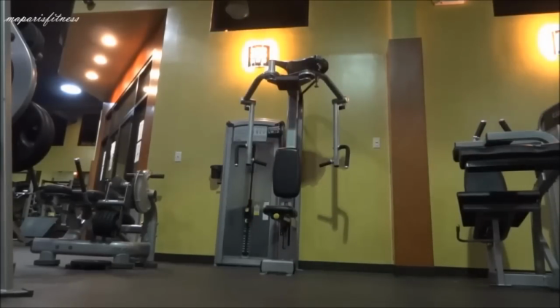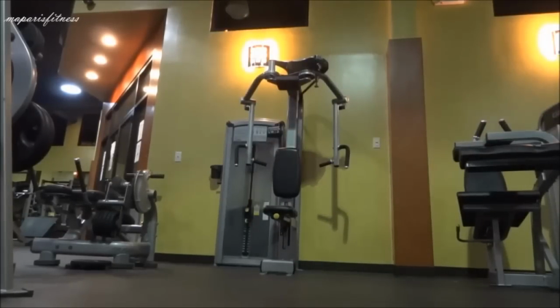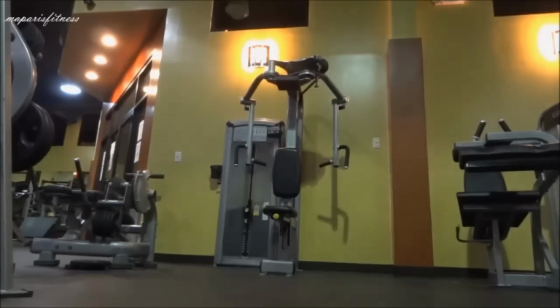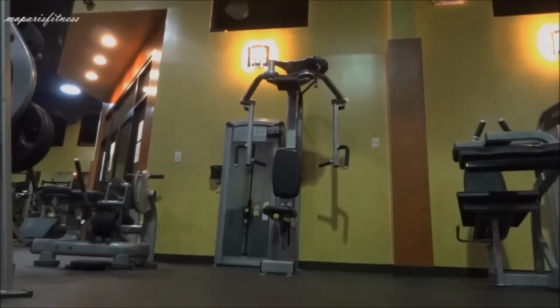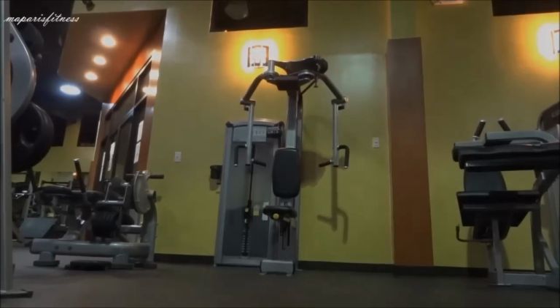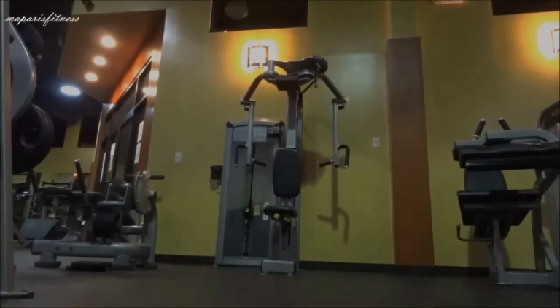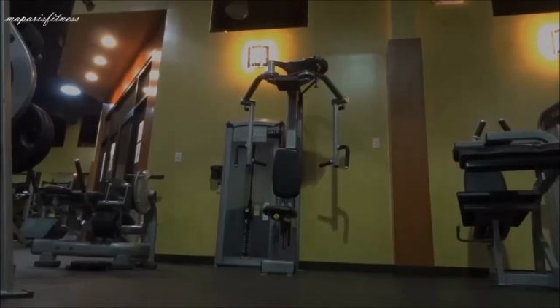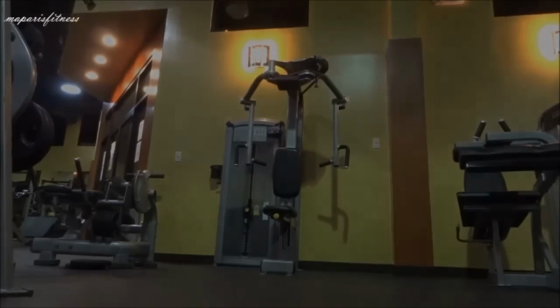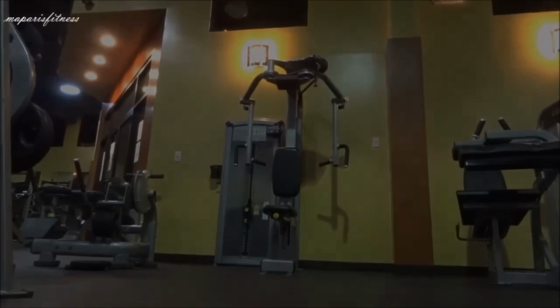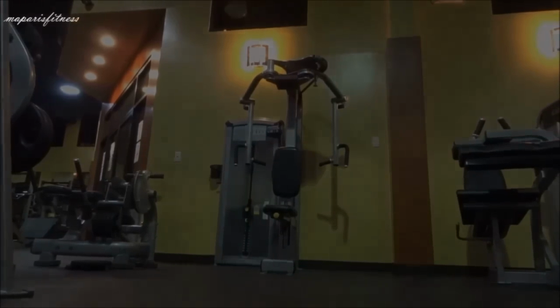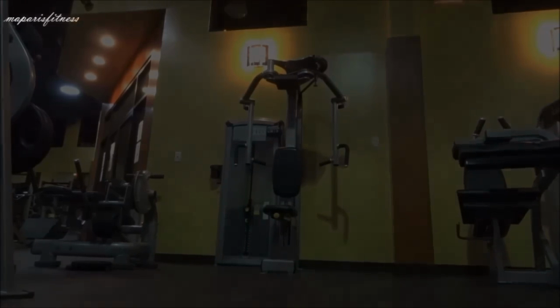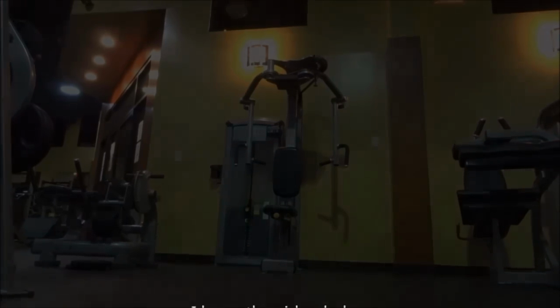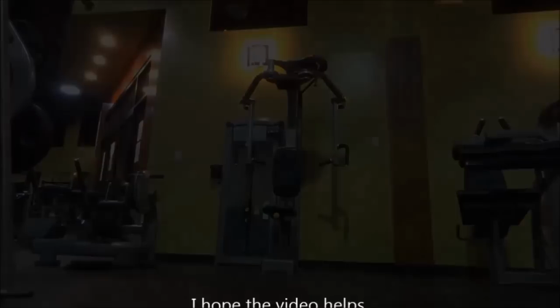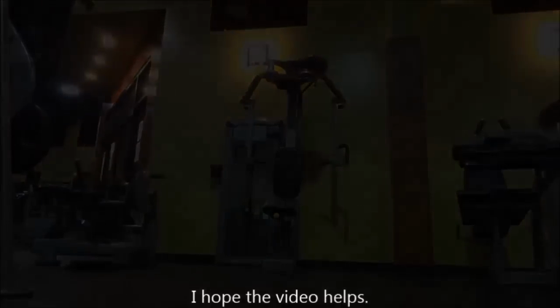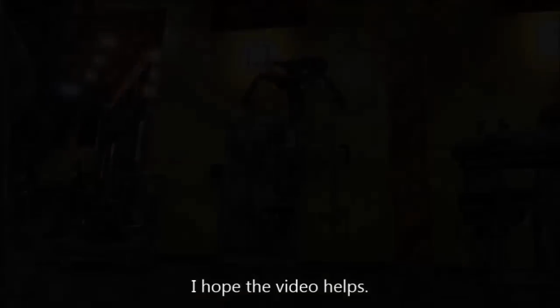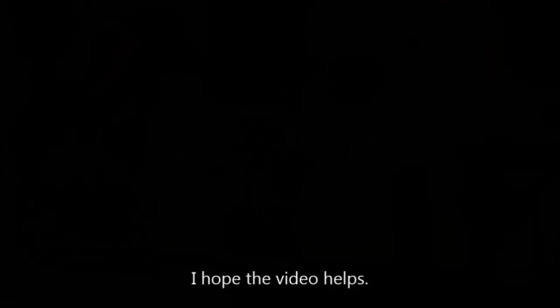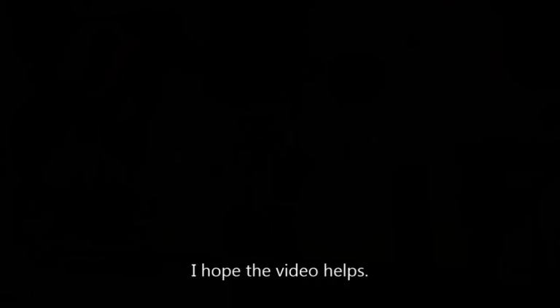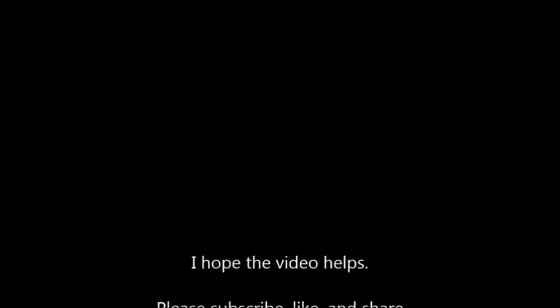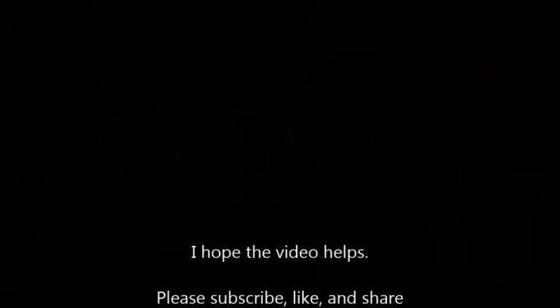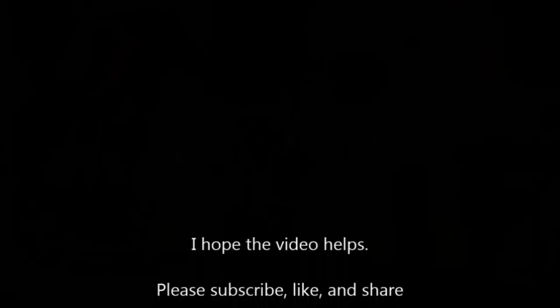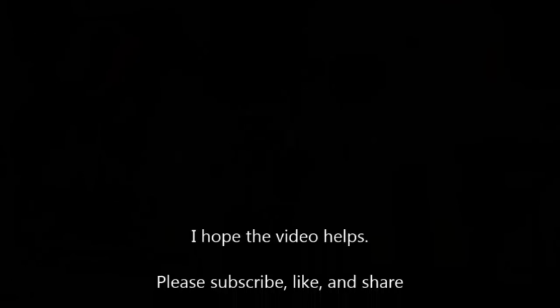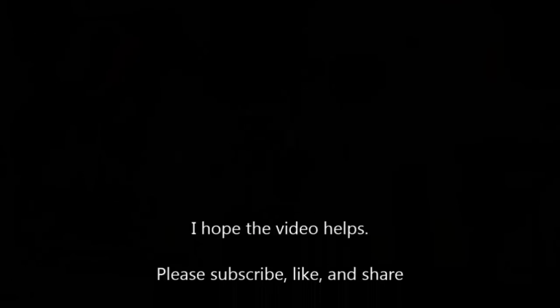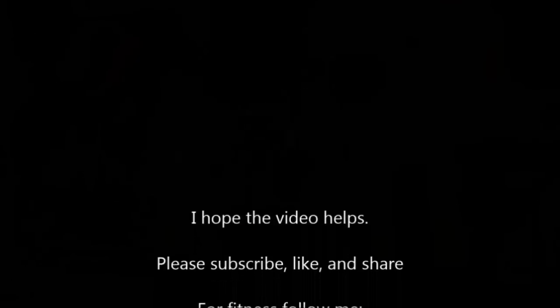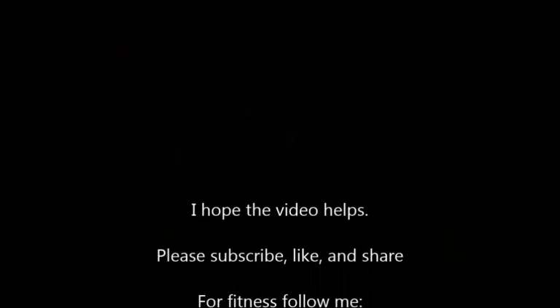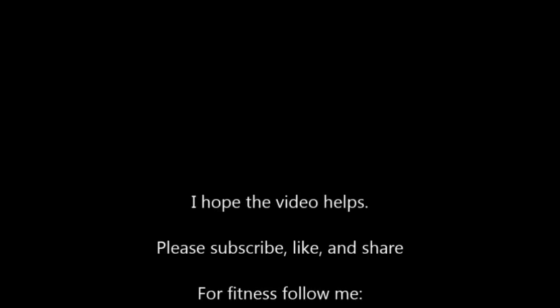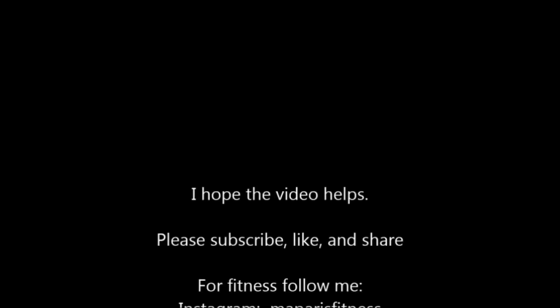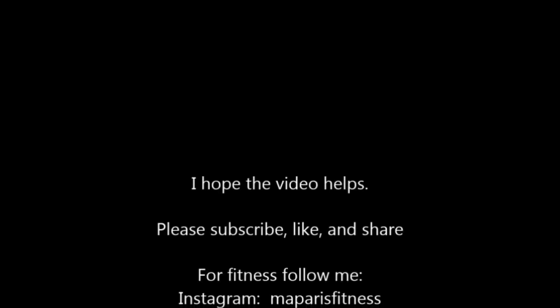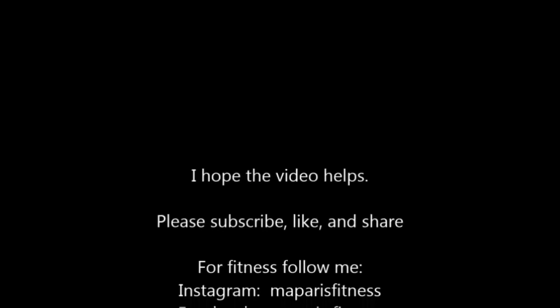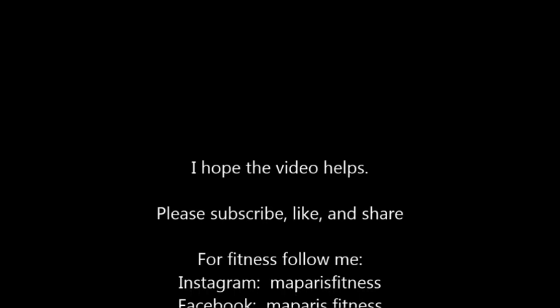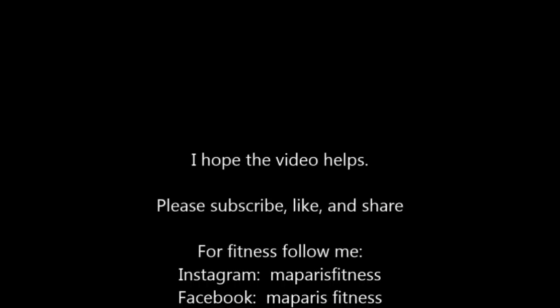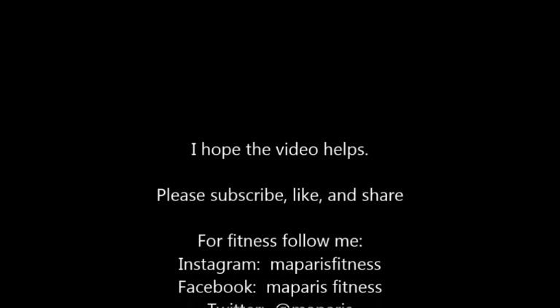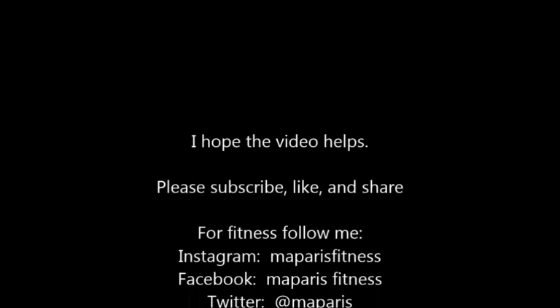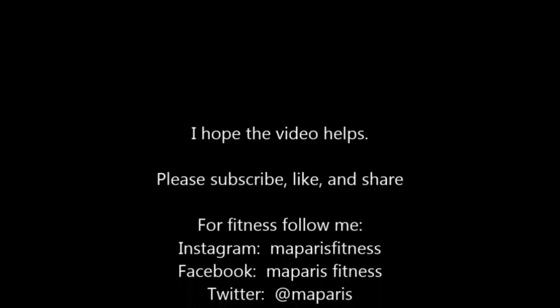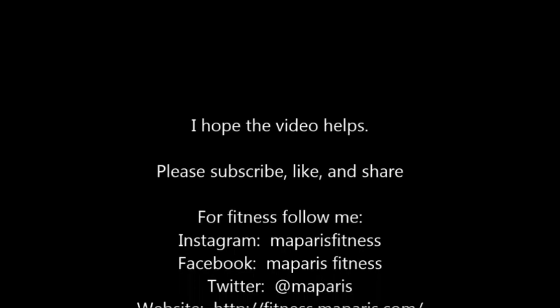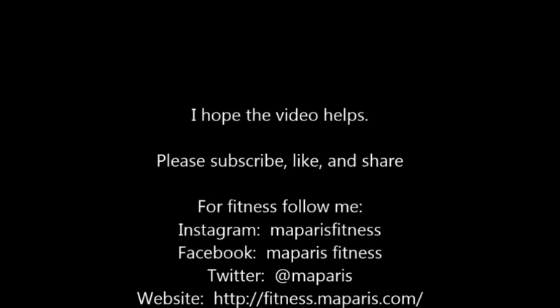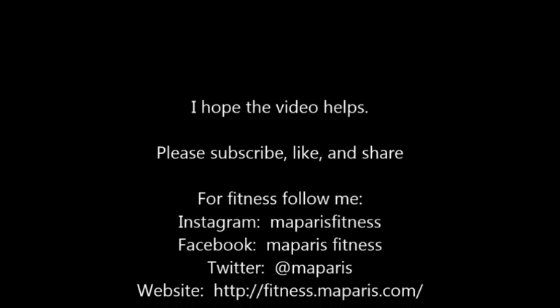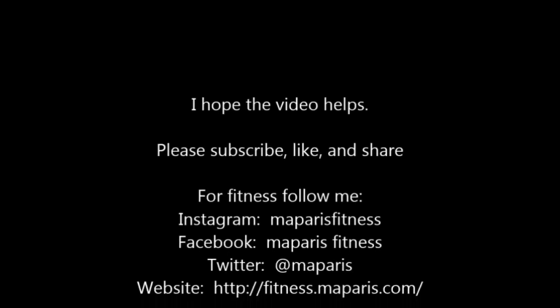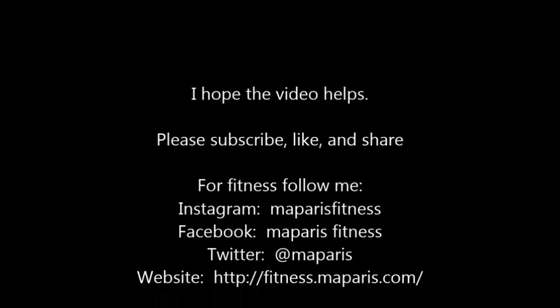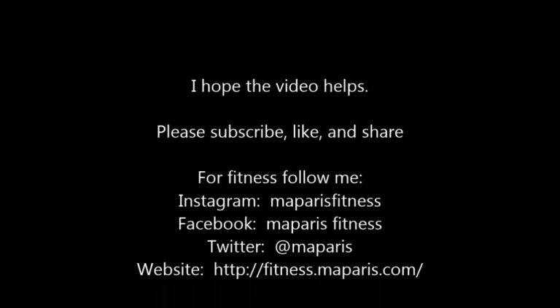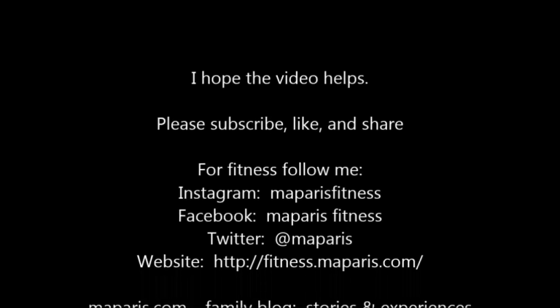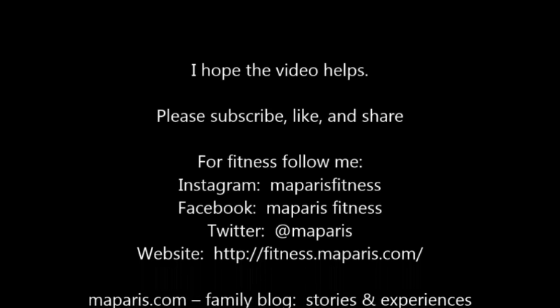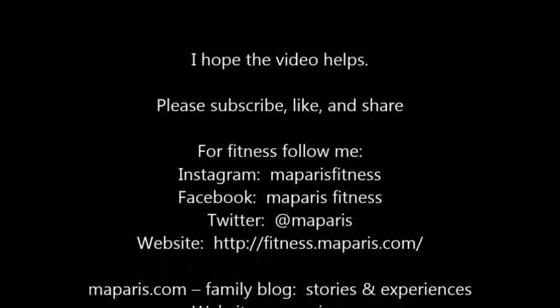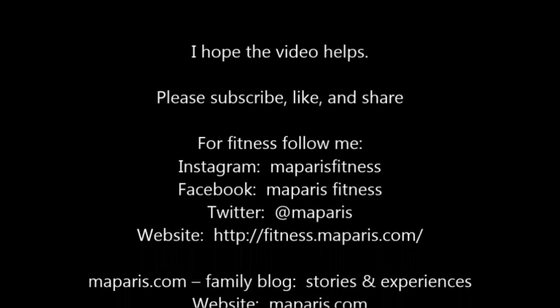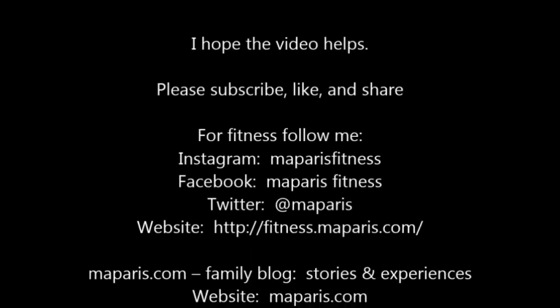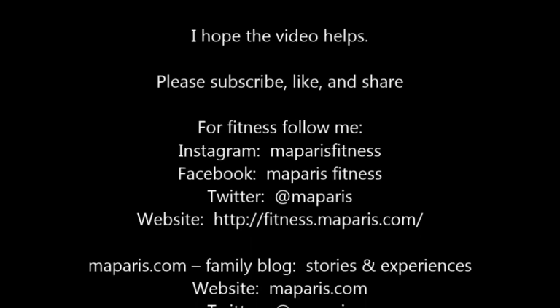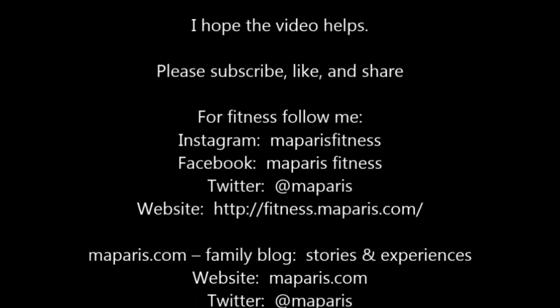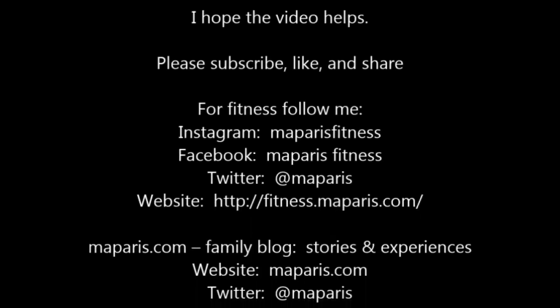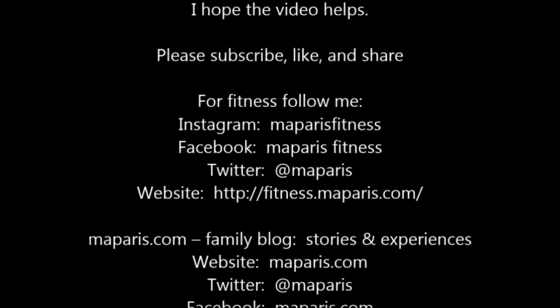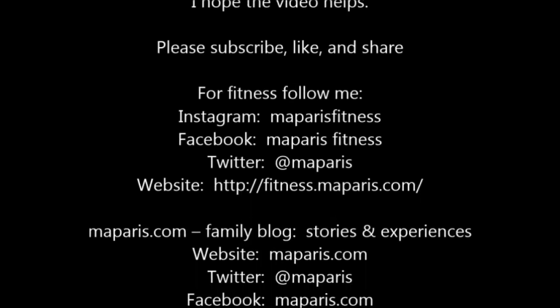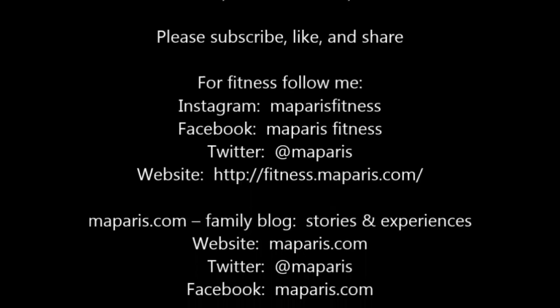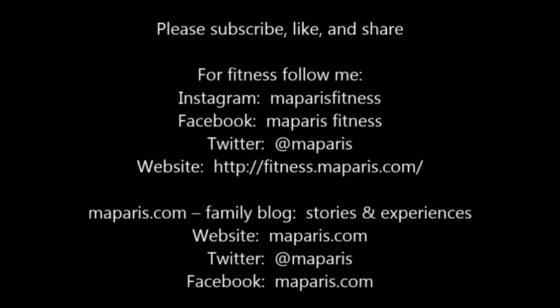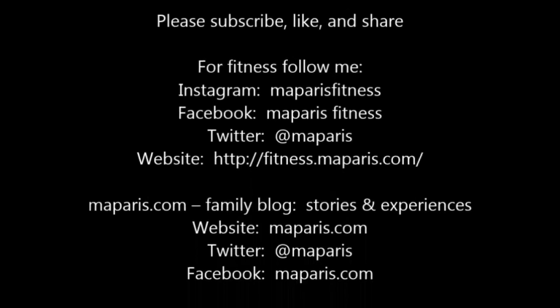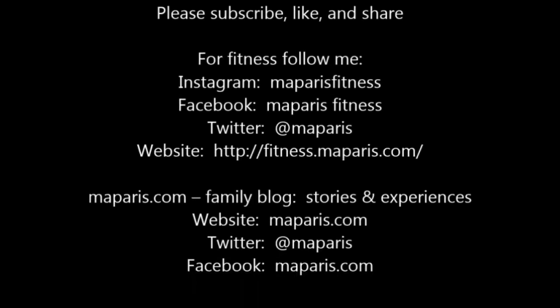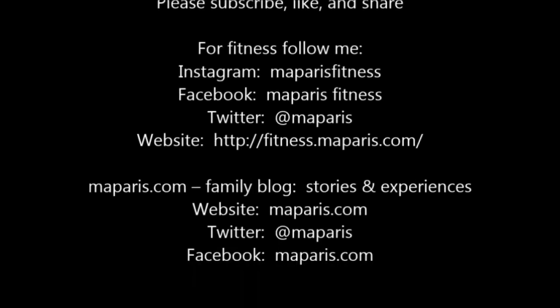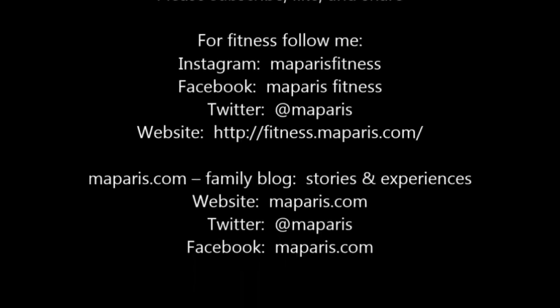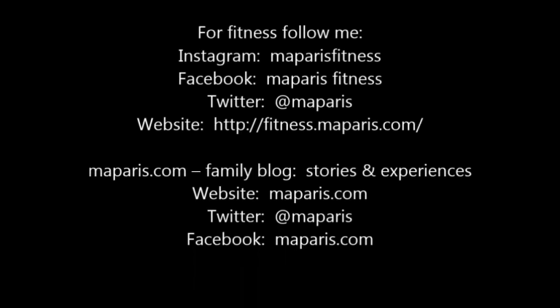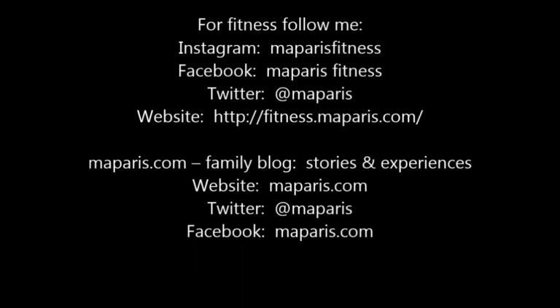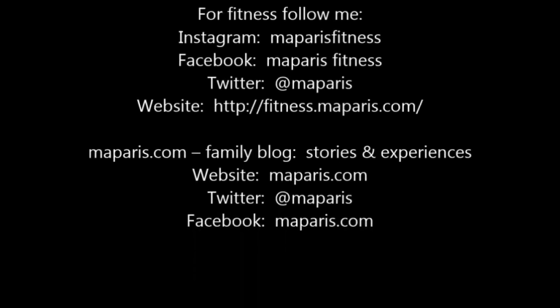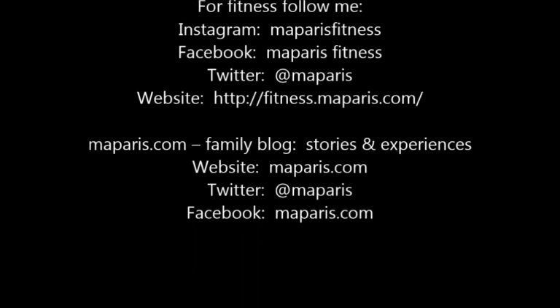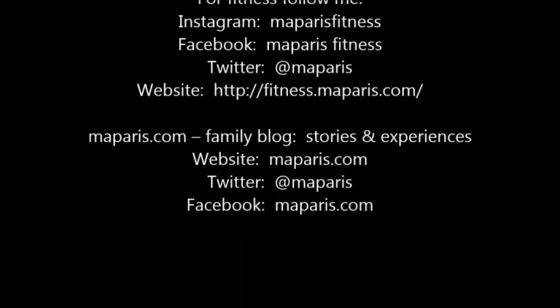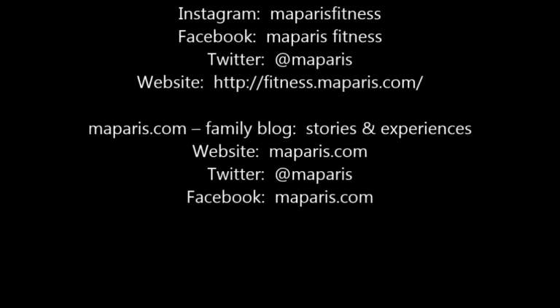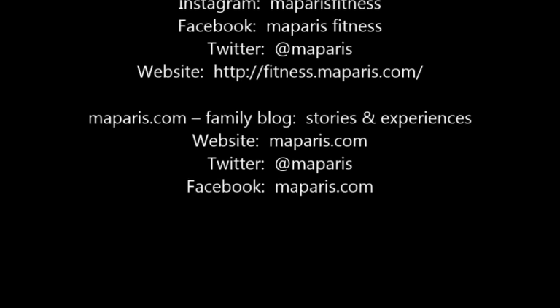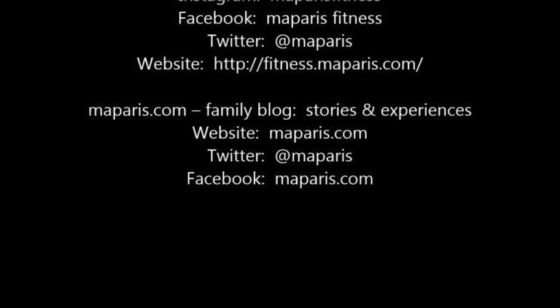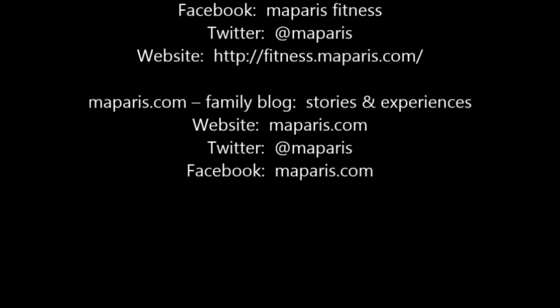I hope this video helps. Please subscribe, like, and share. Thank you.